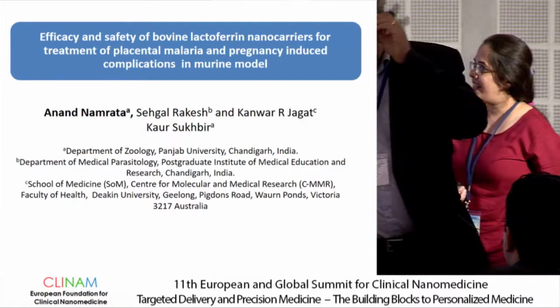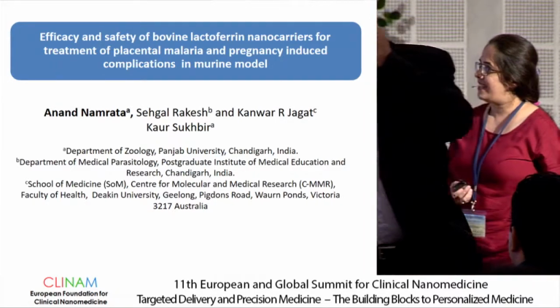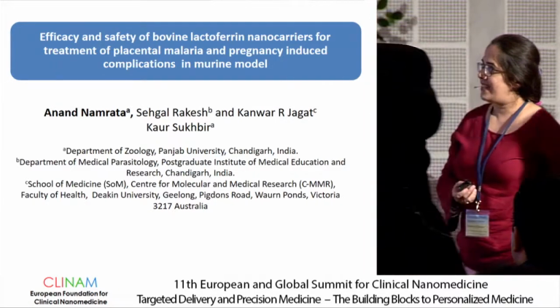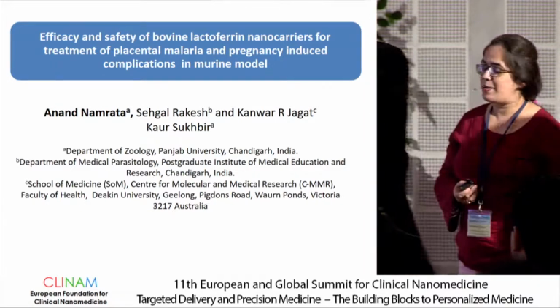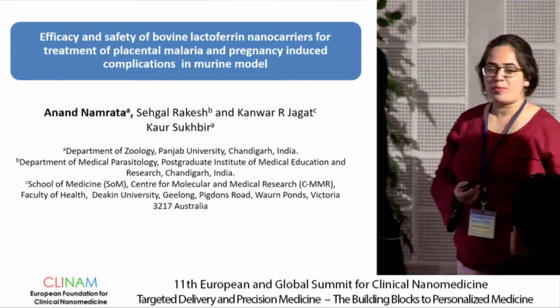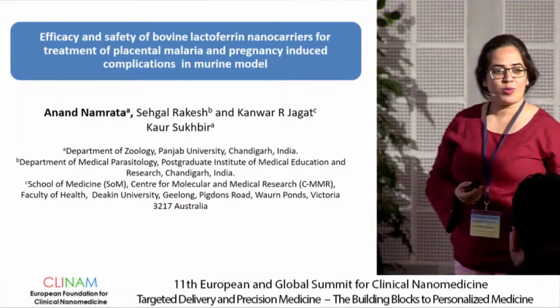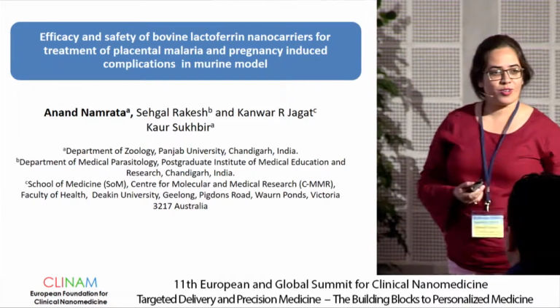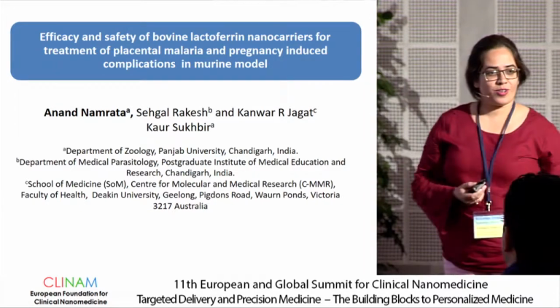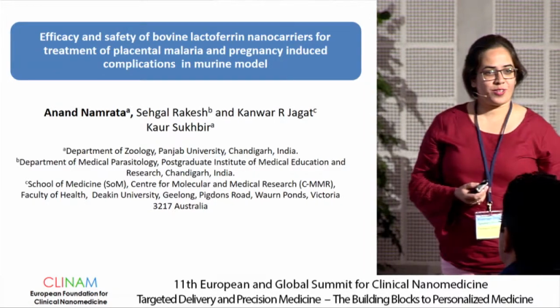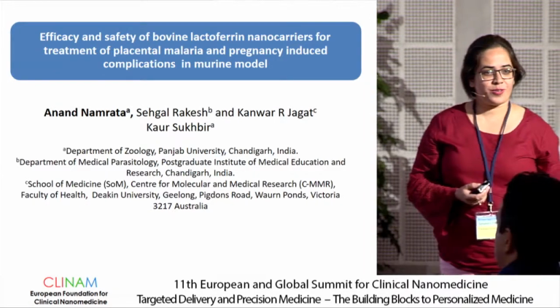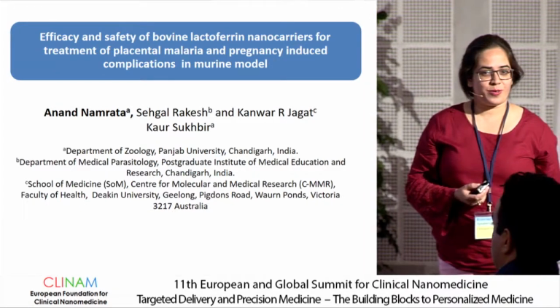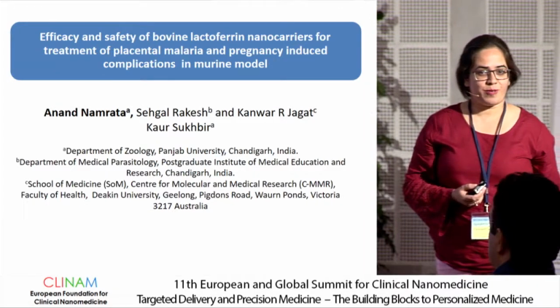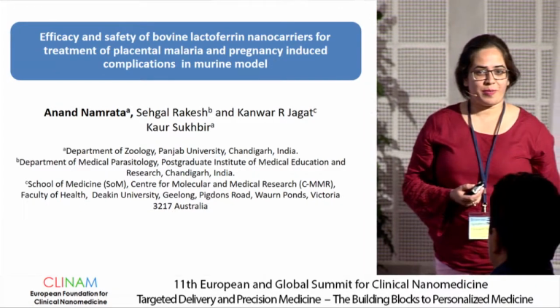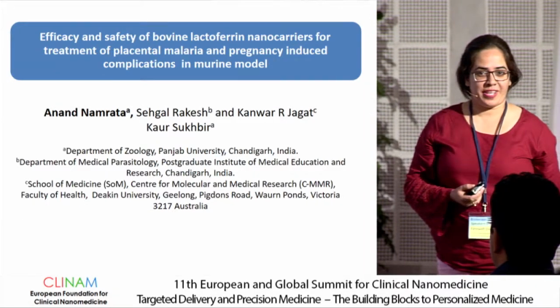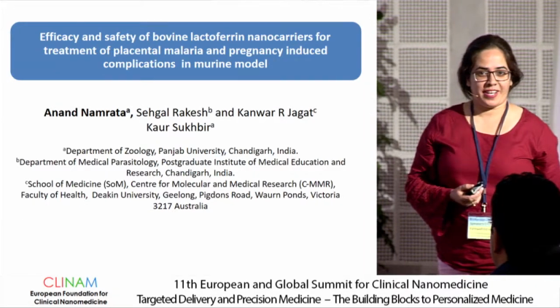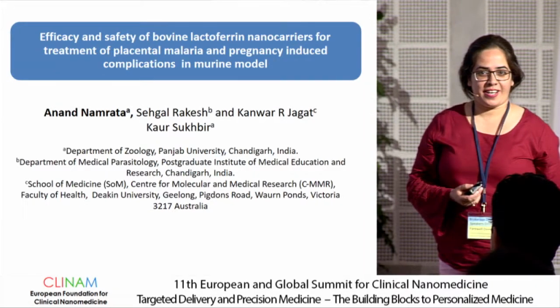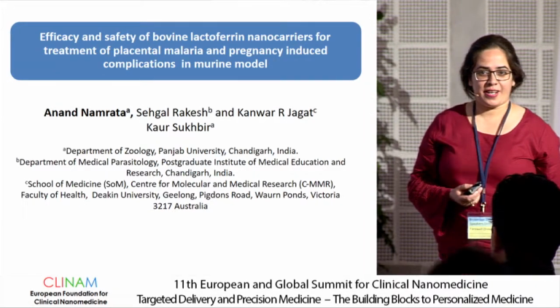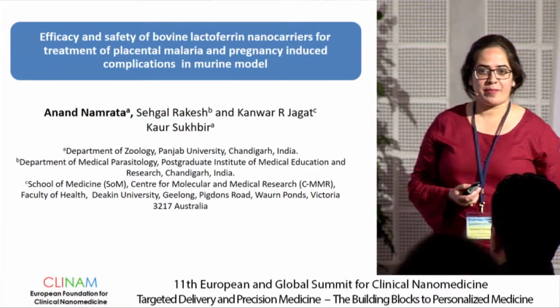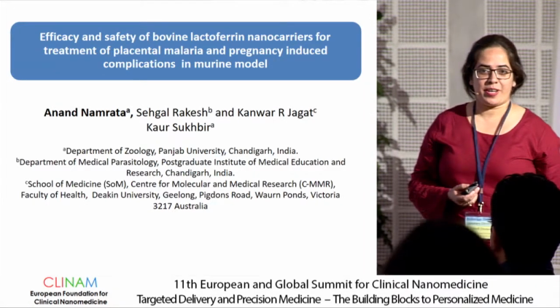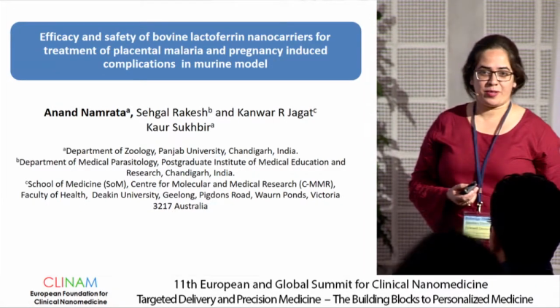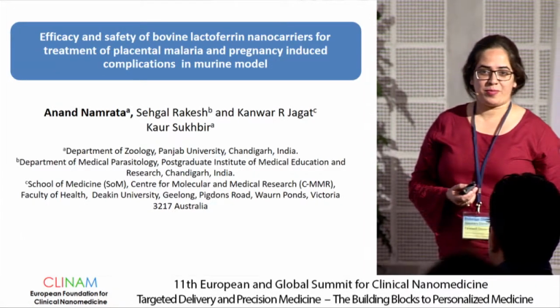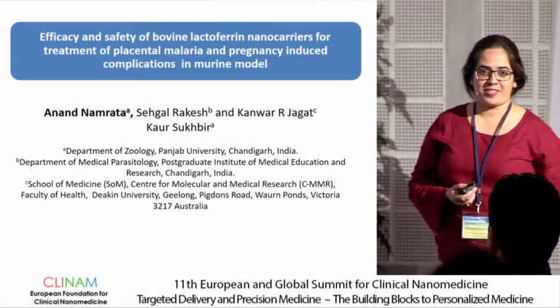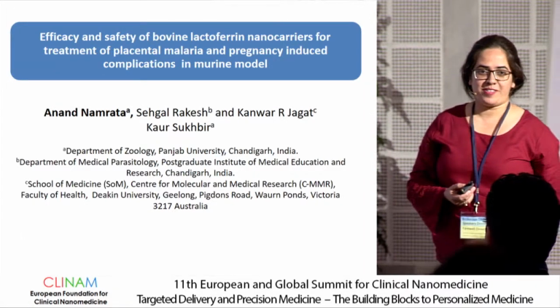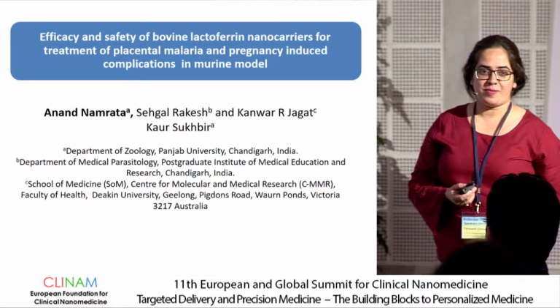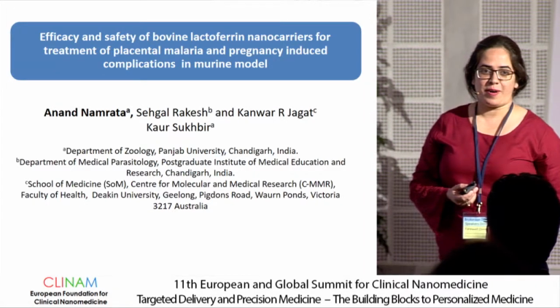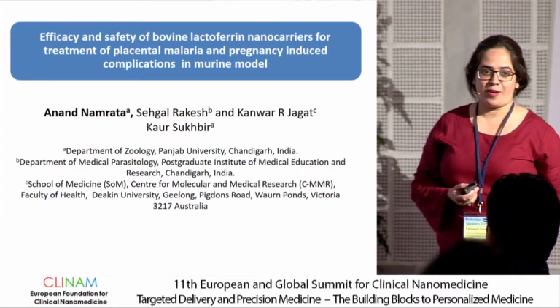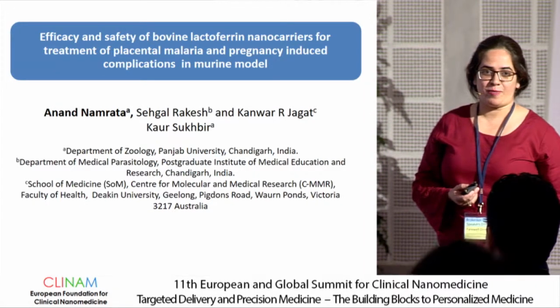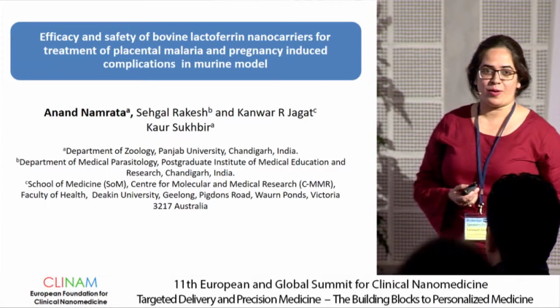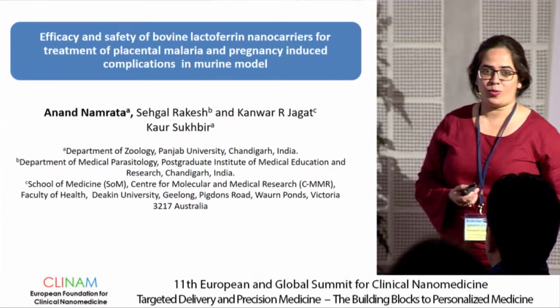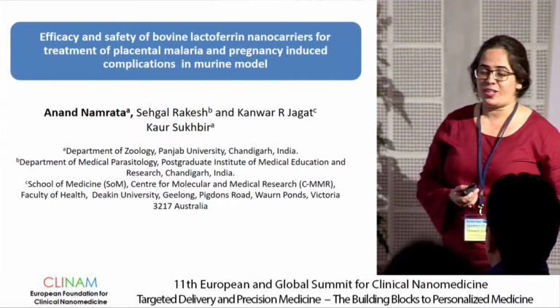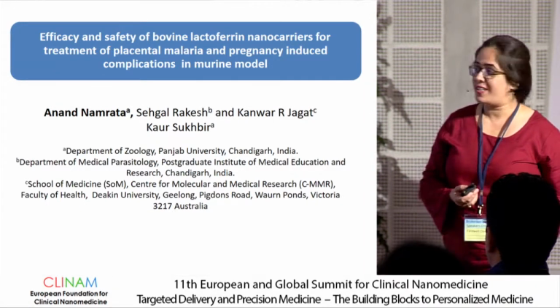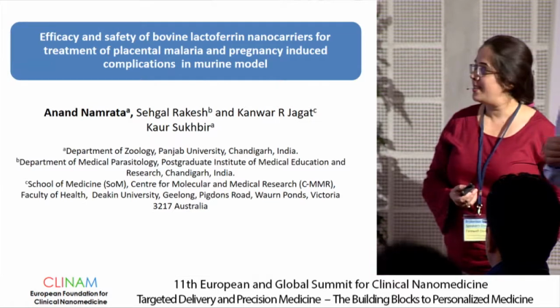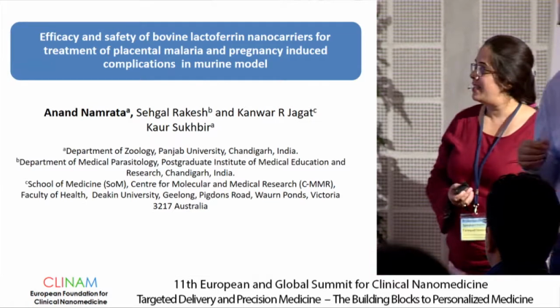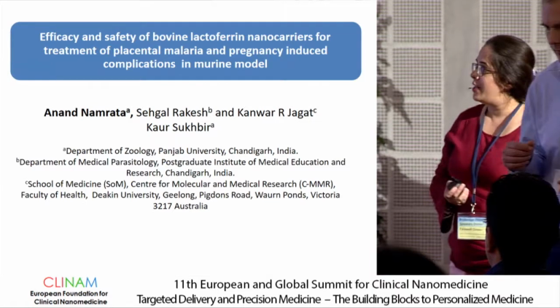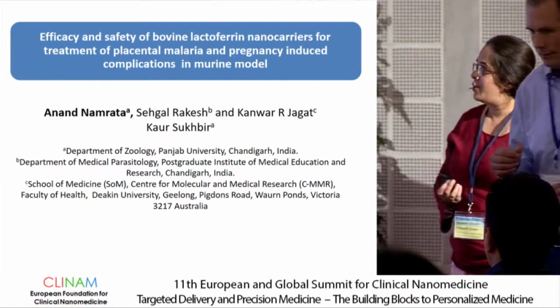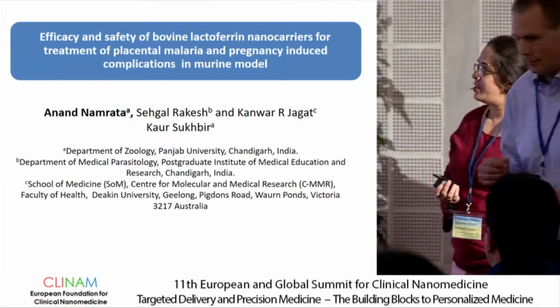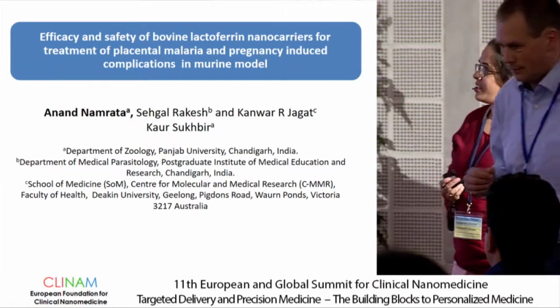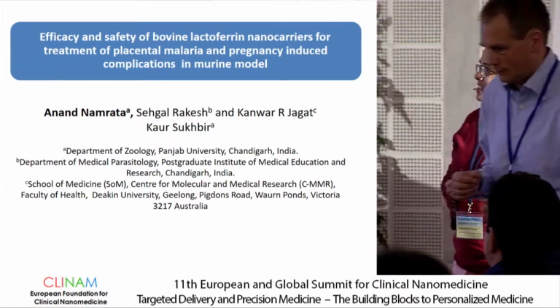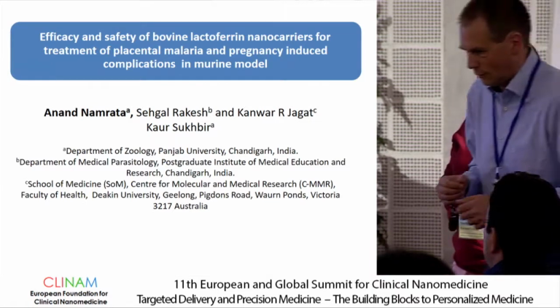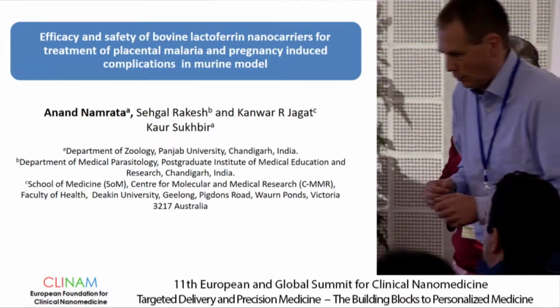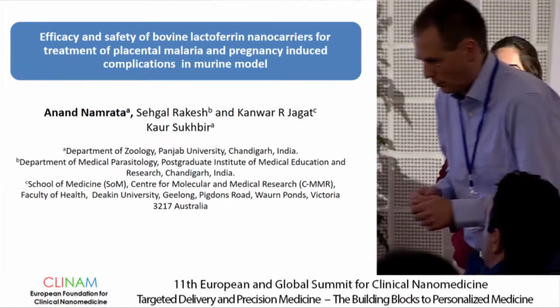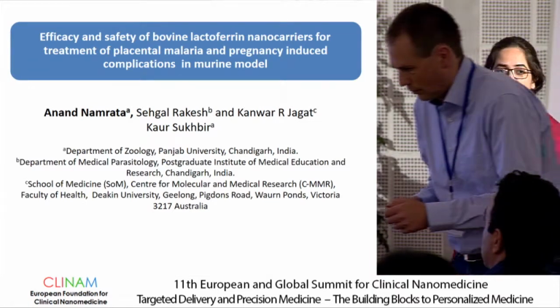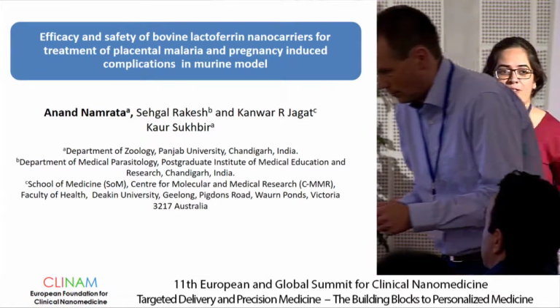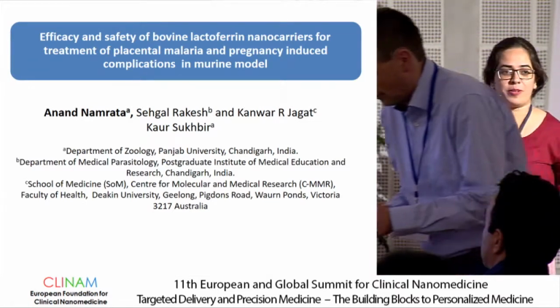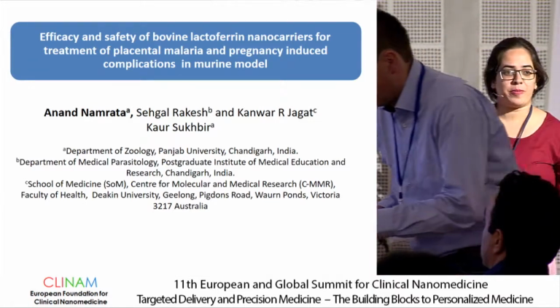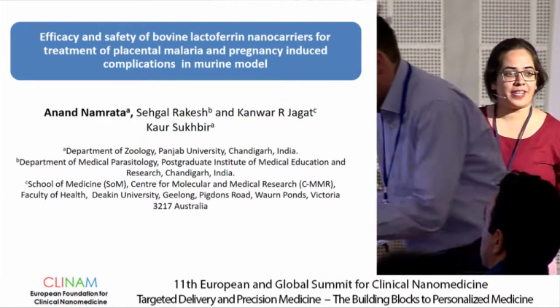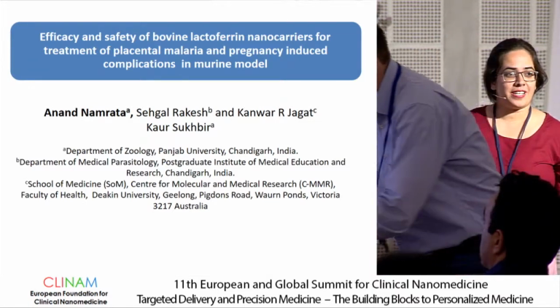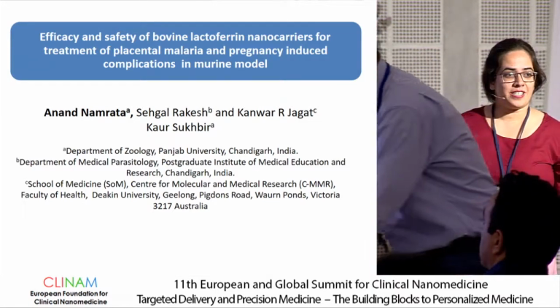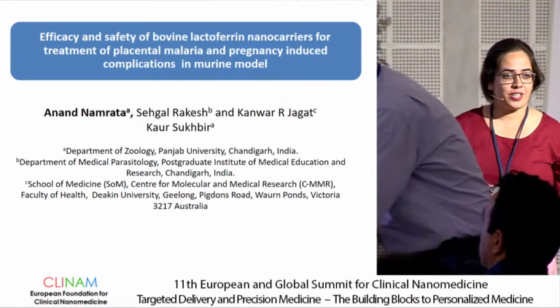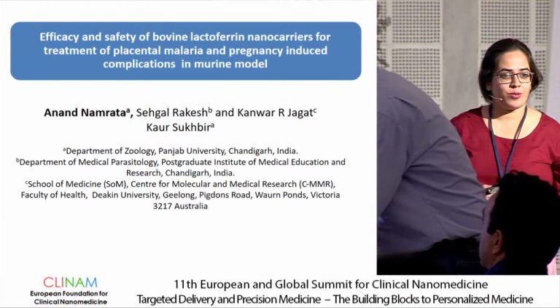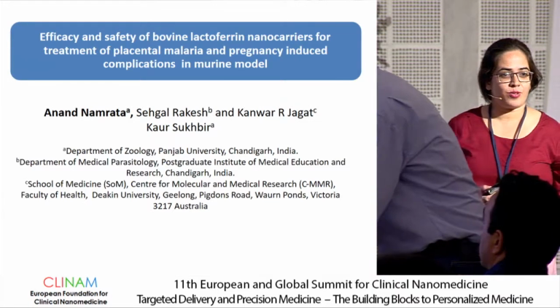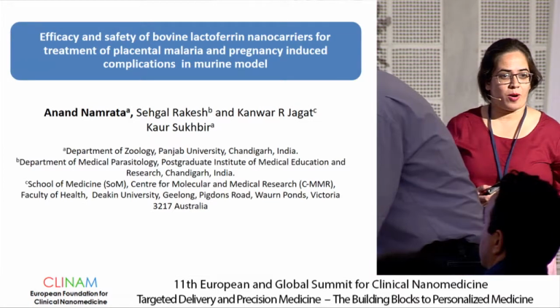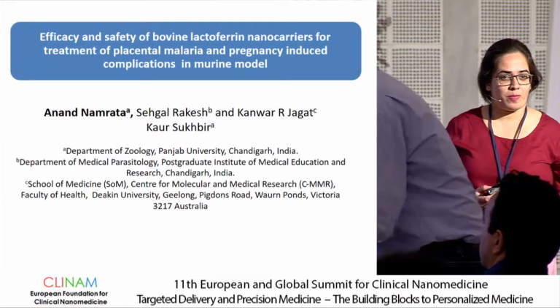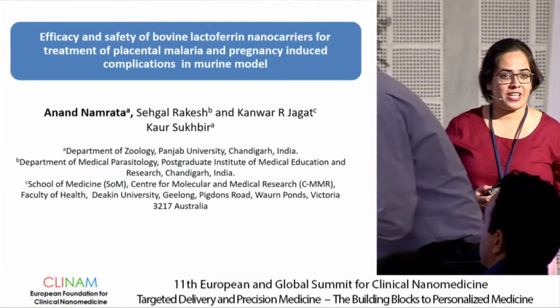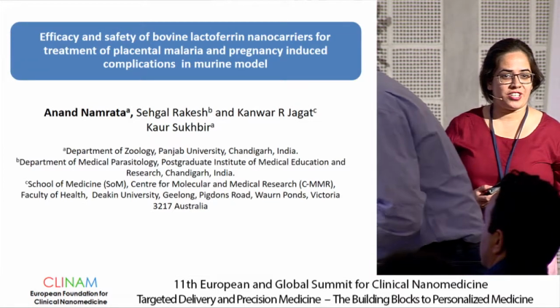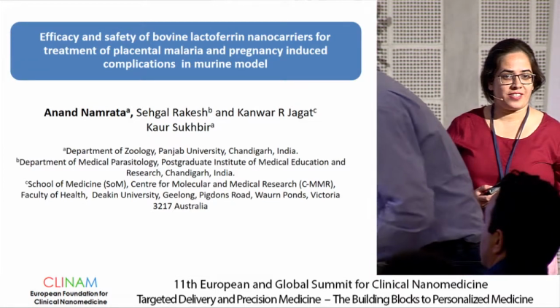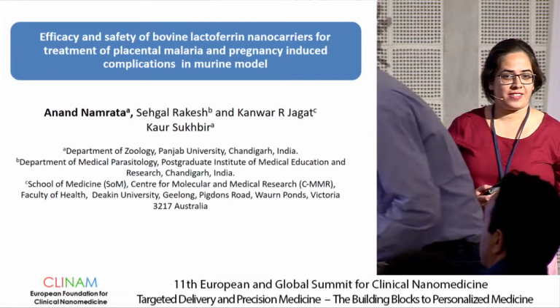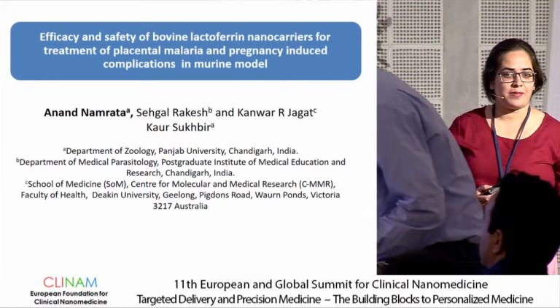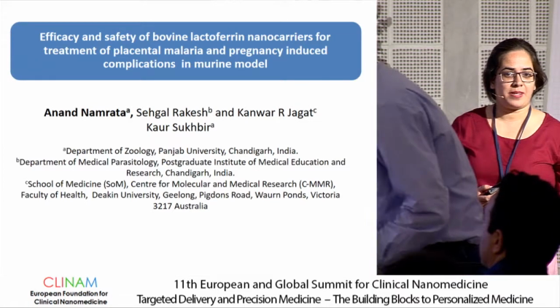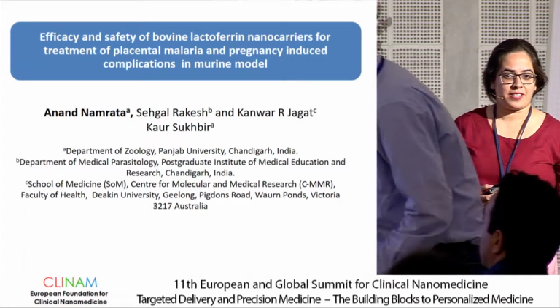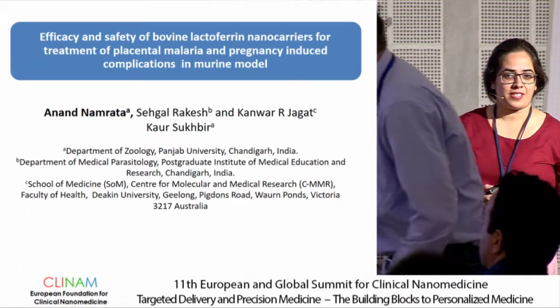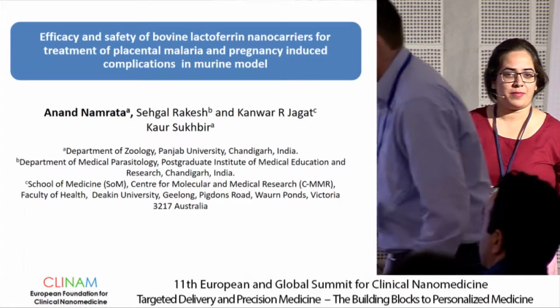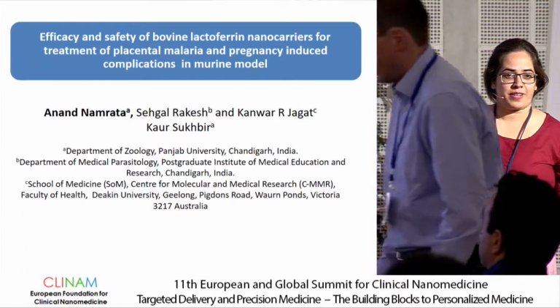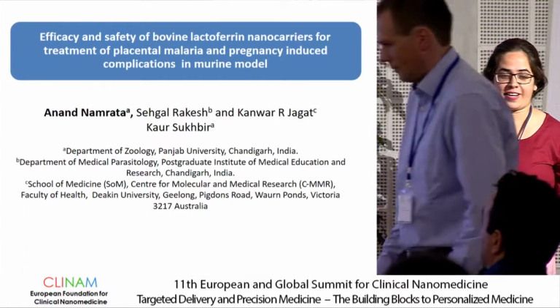I'm a postdoctoral student from India, and I'm here to present some part of my work, which is related to pregnancy-induced complications and placental malaria.